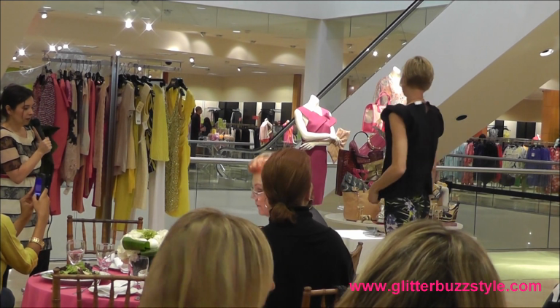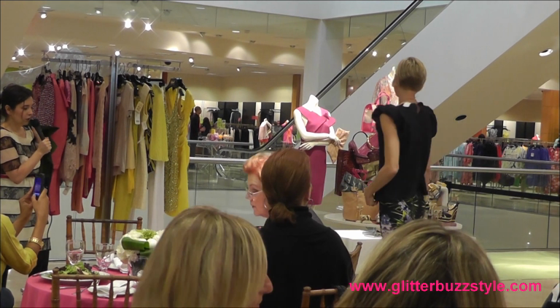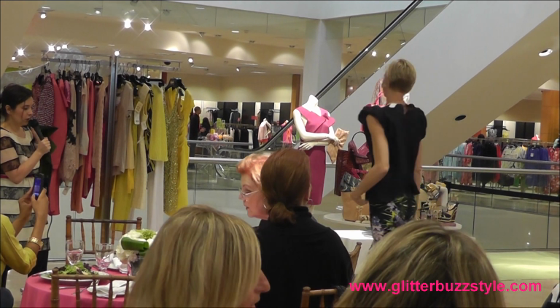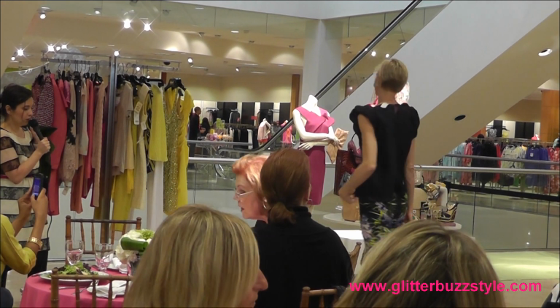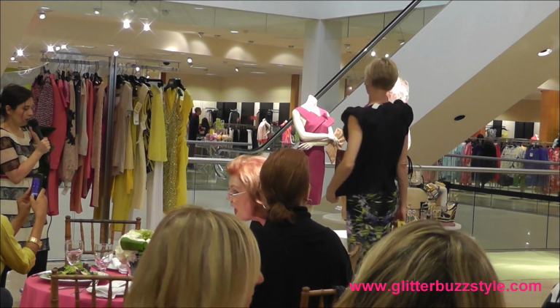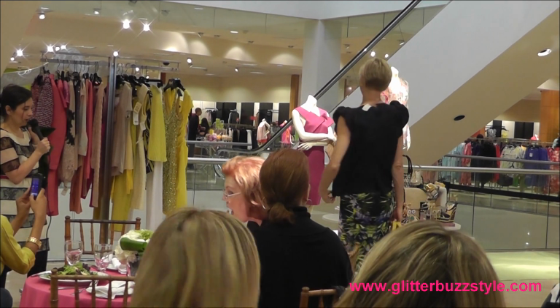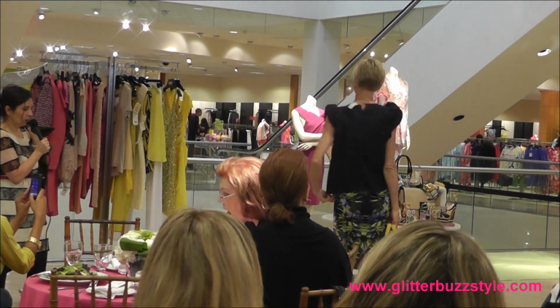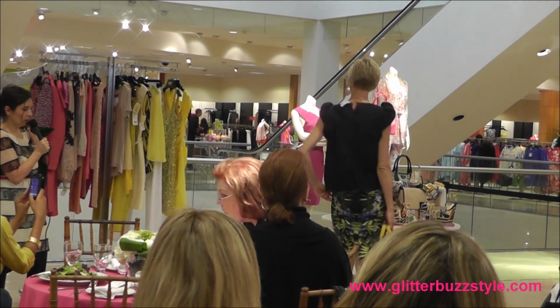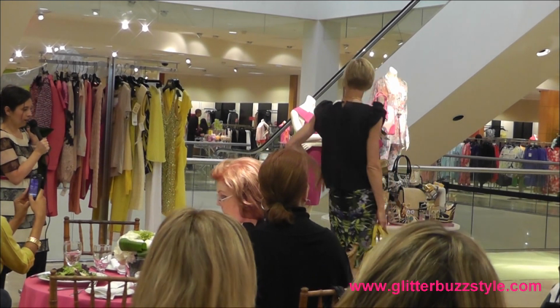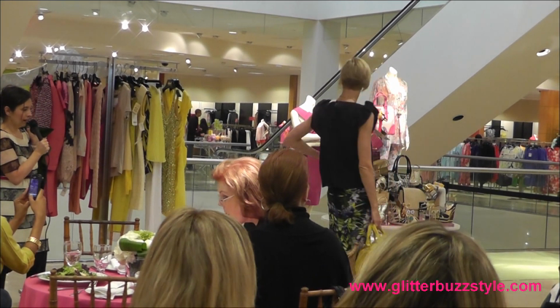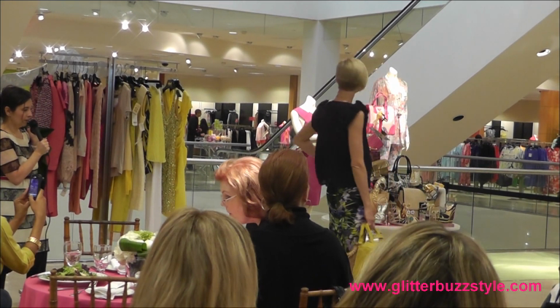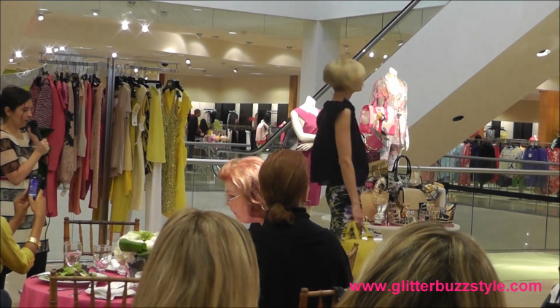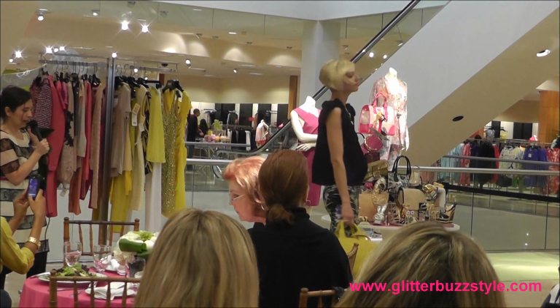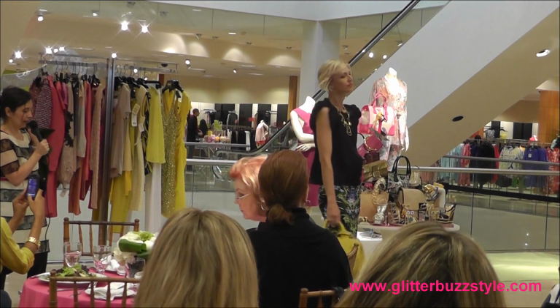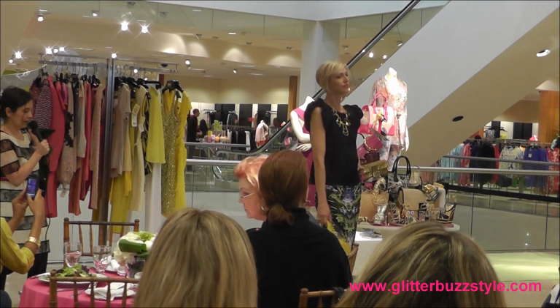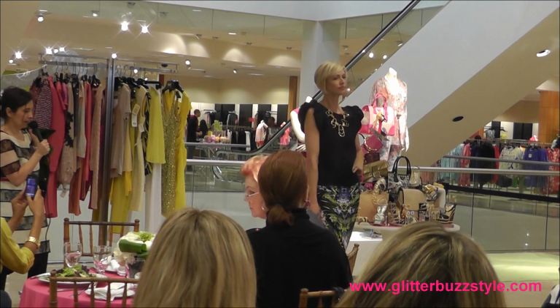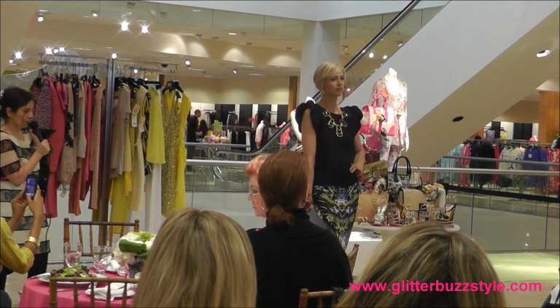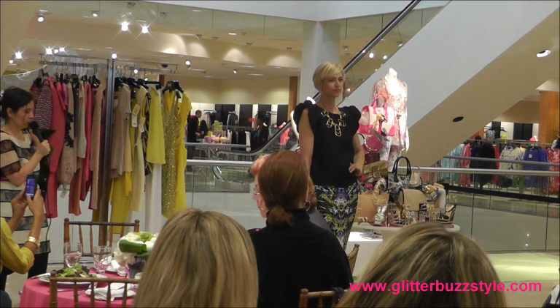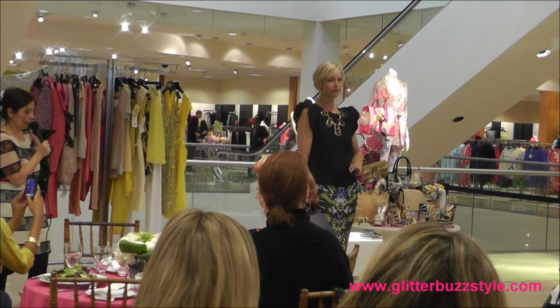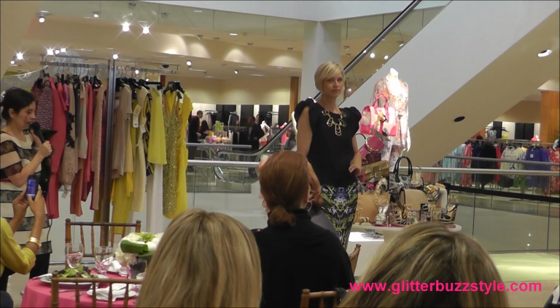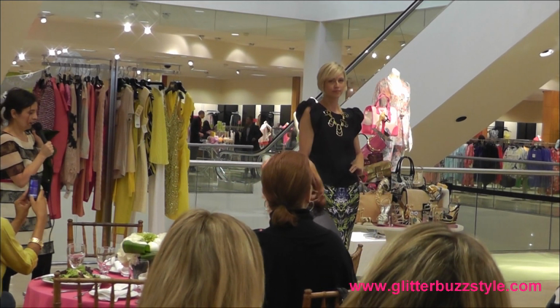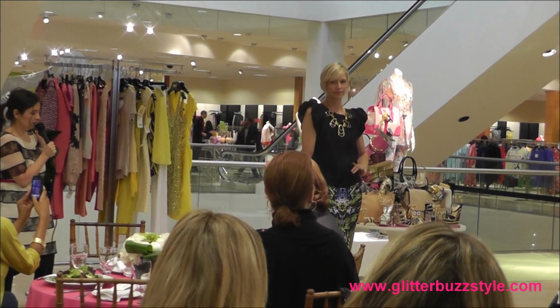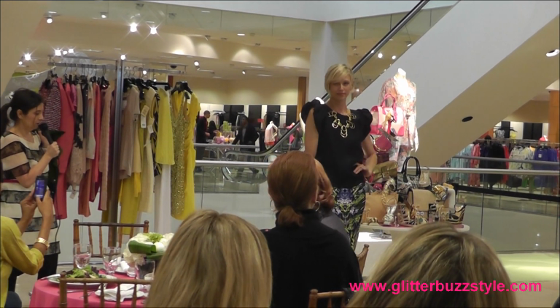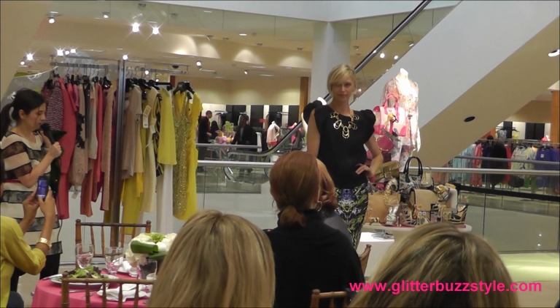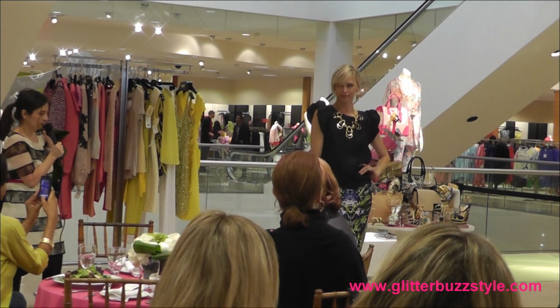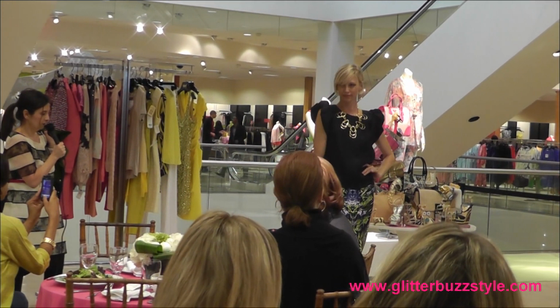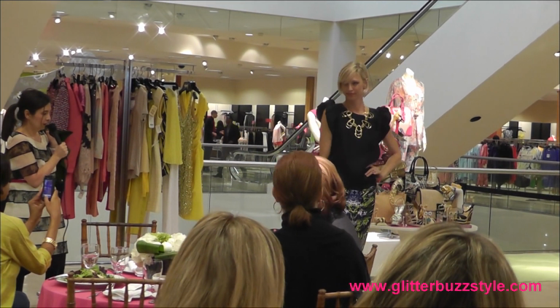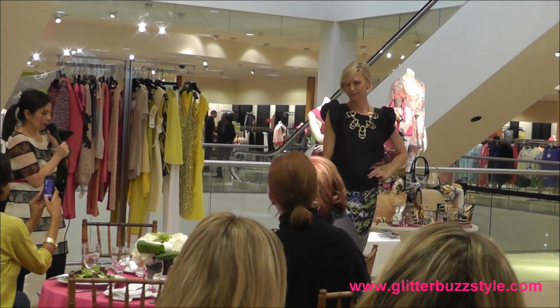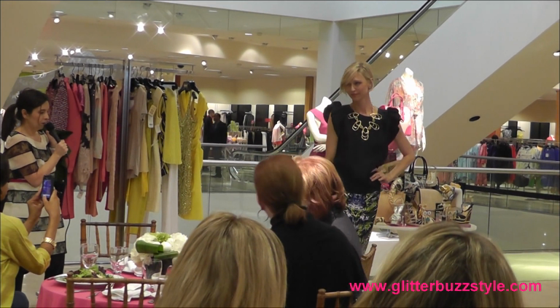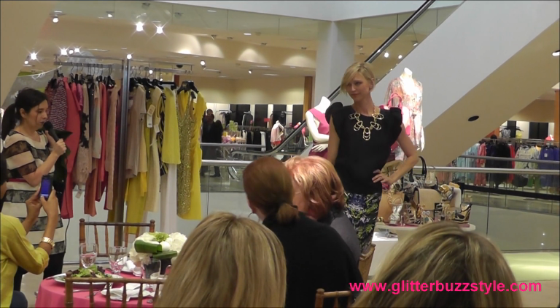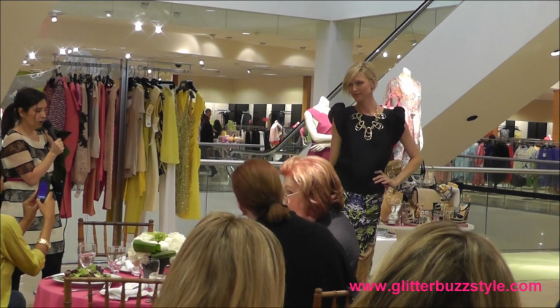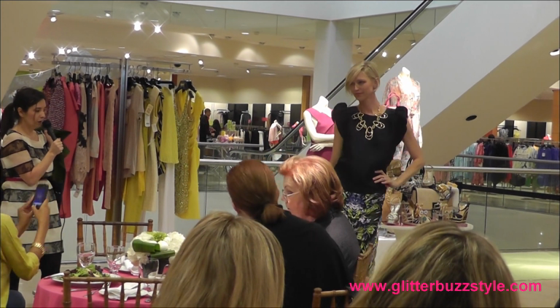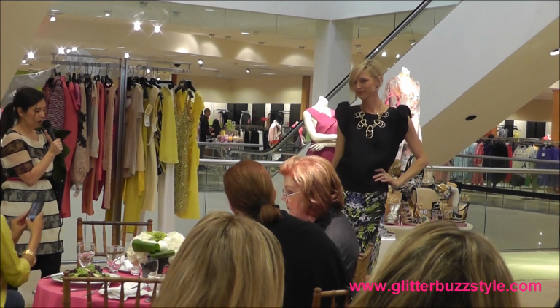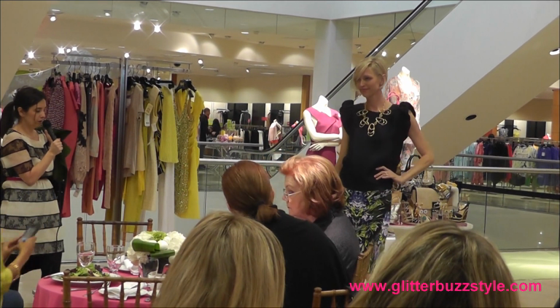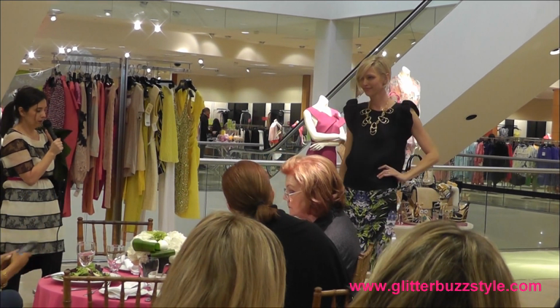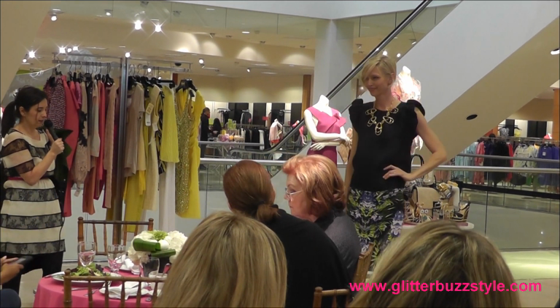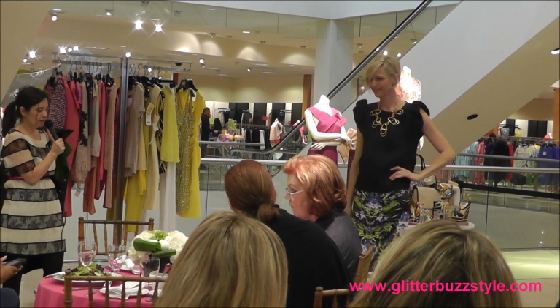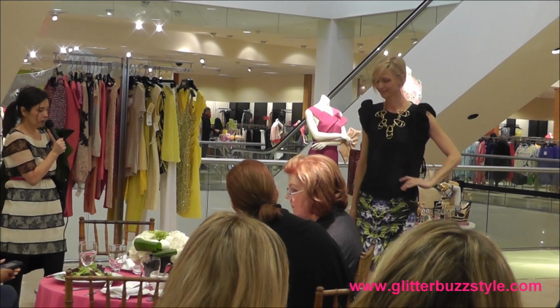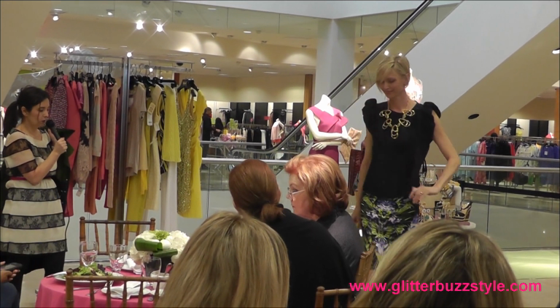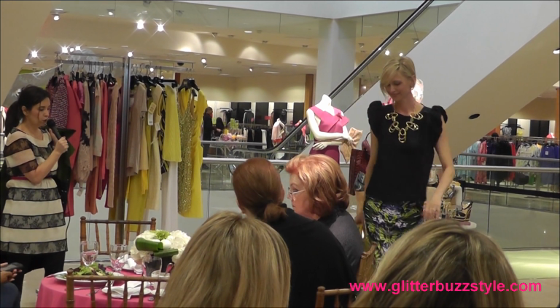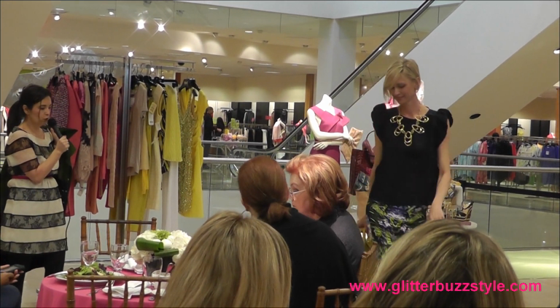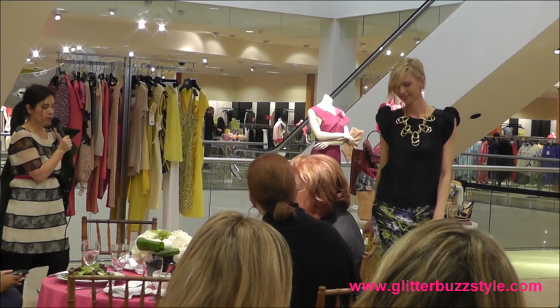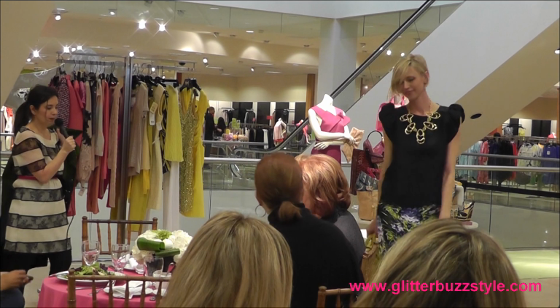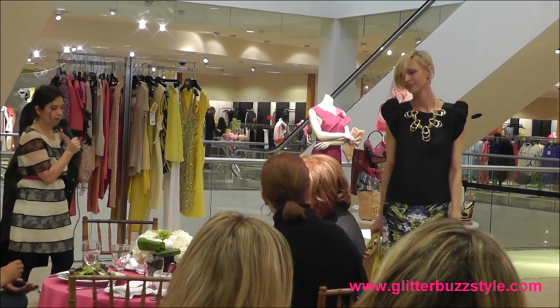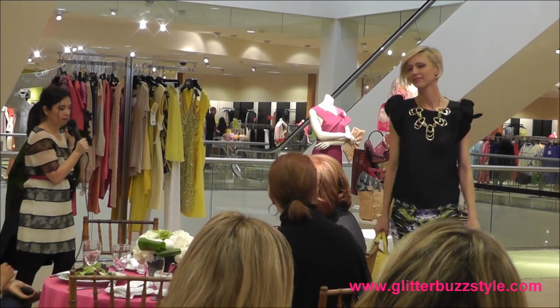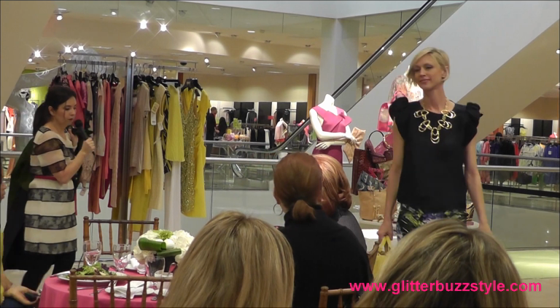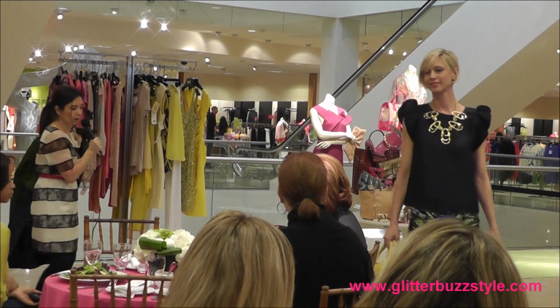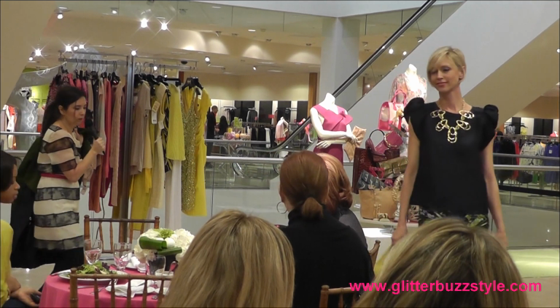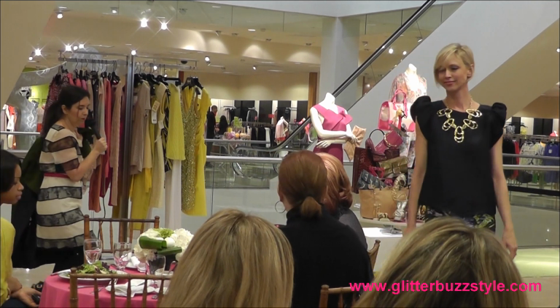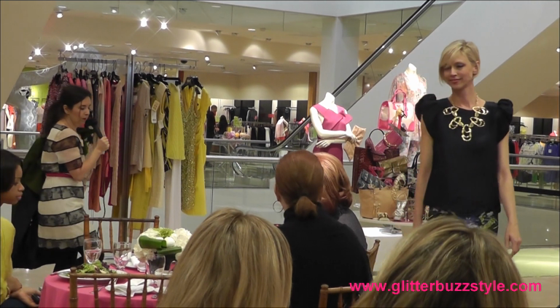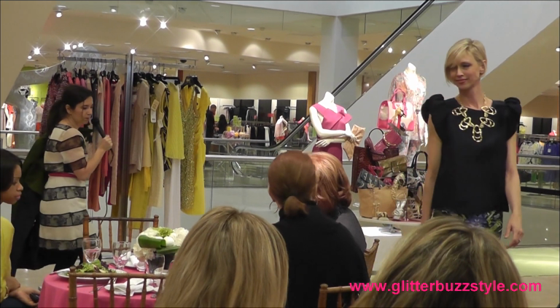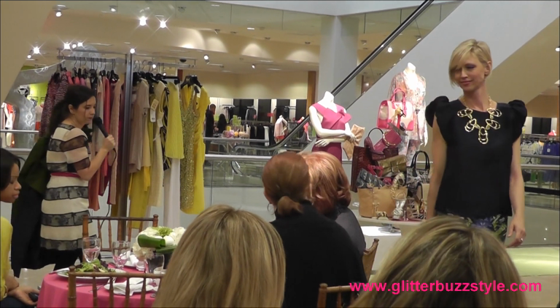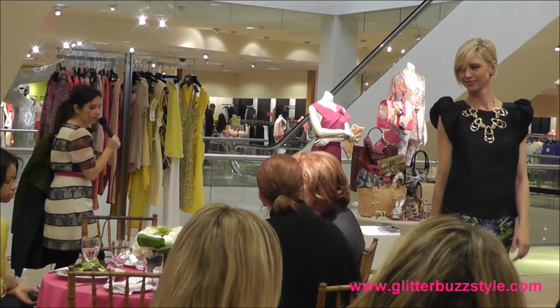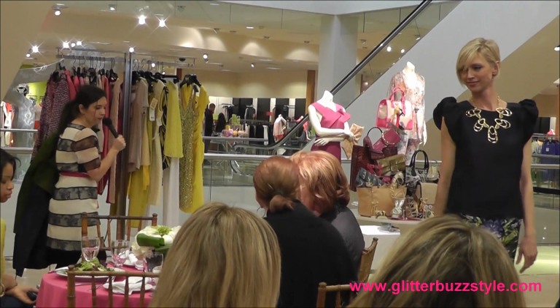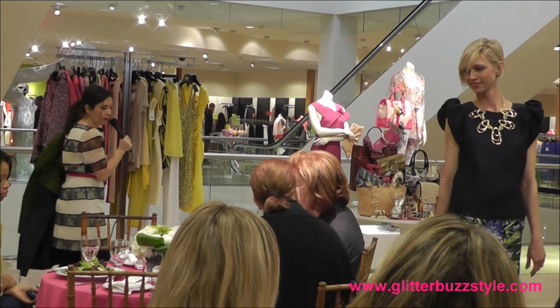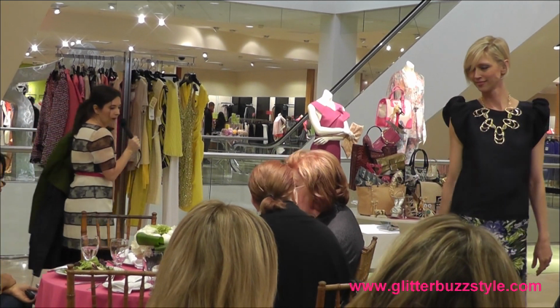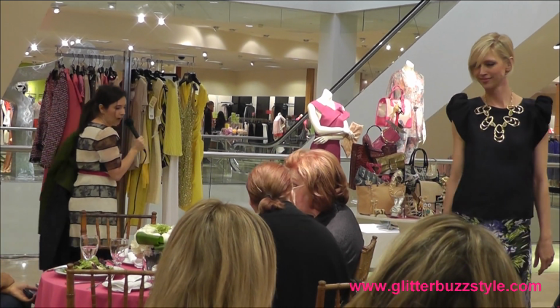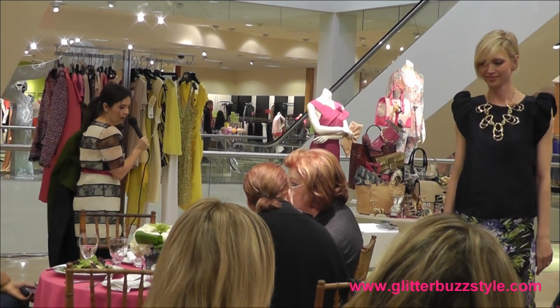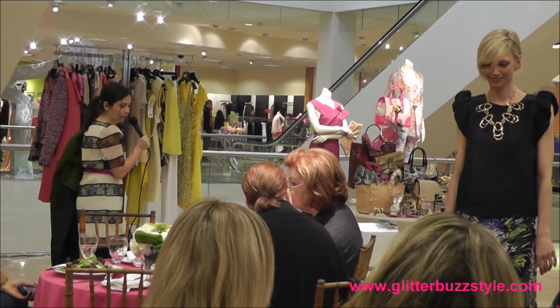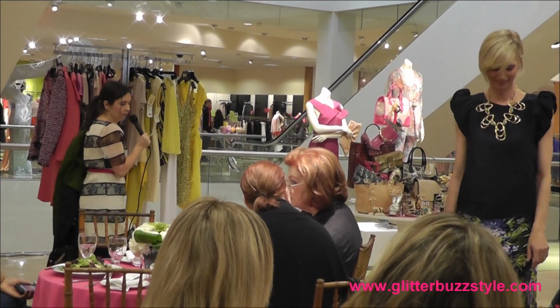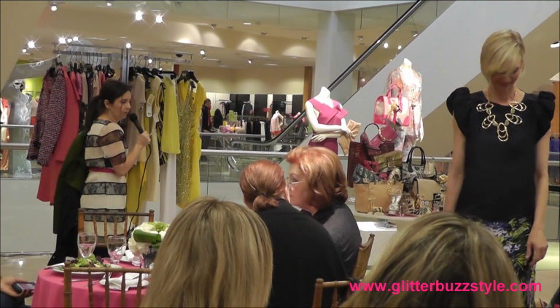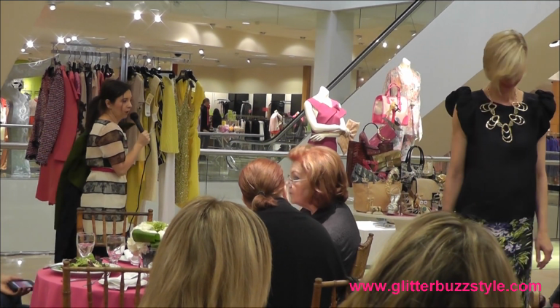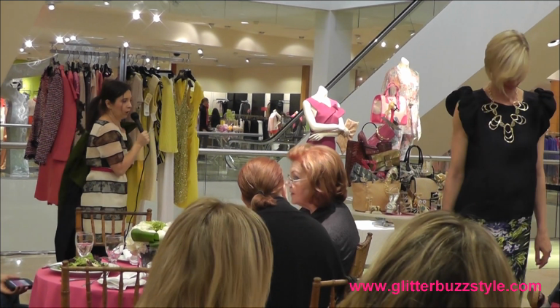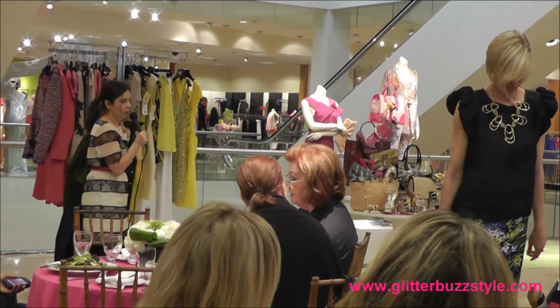She's wearing a little bag from Alexander Wang with the color of the season, and the pumps are from Louboutin.